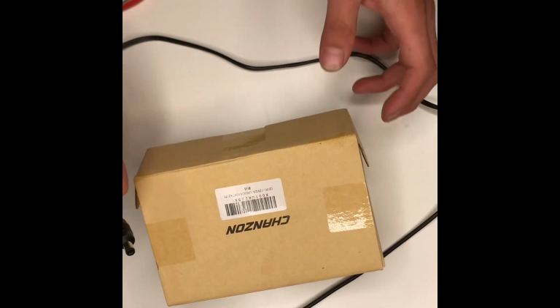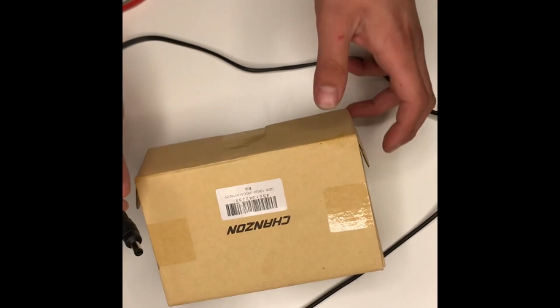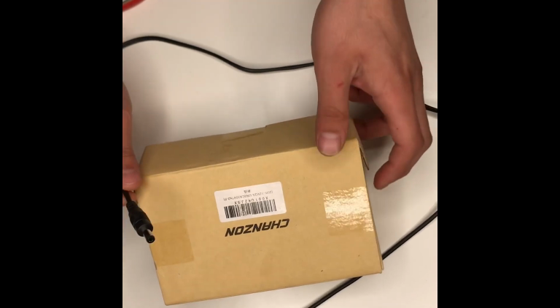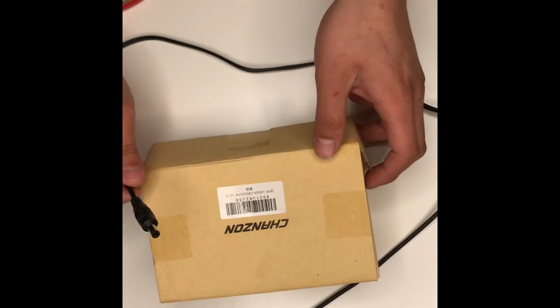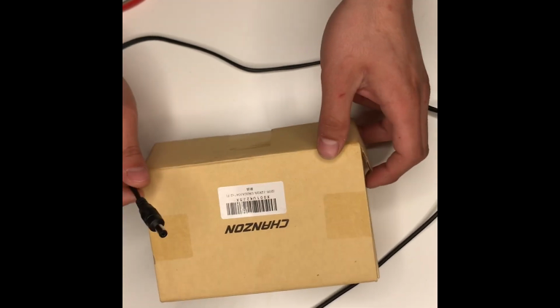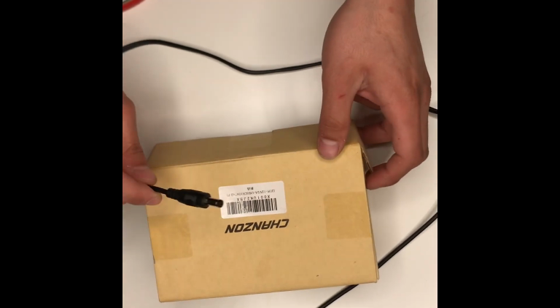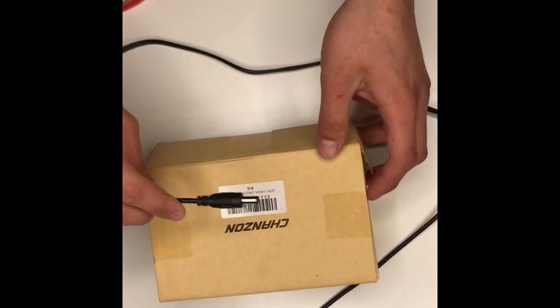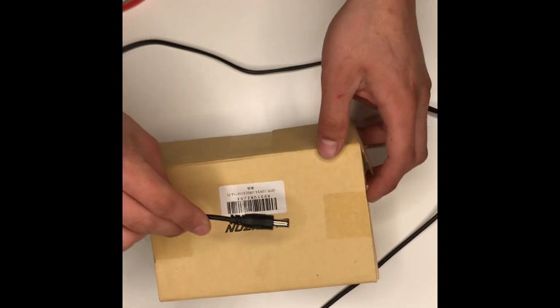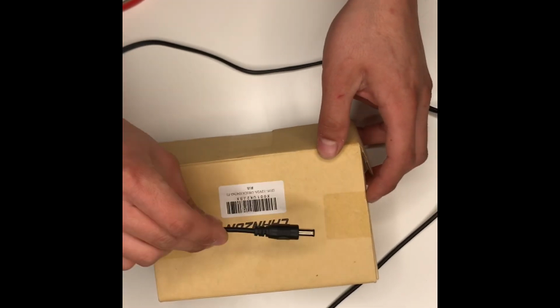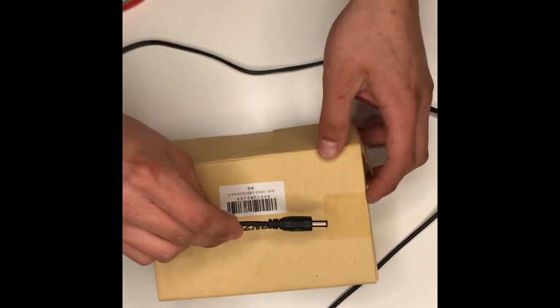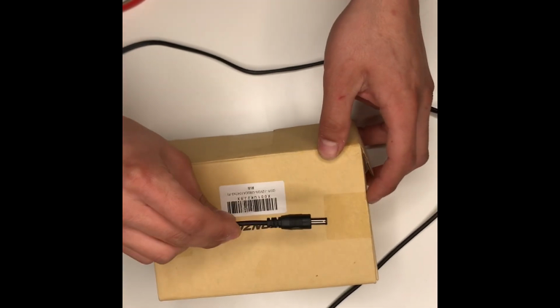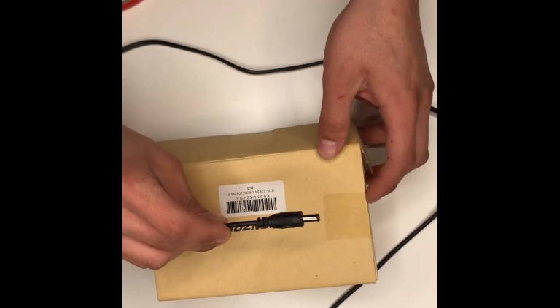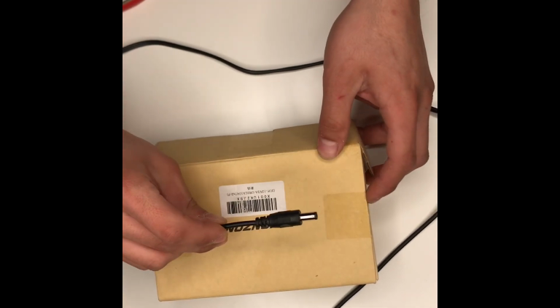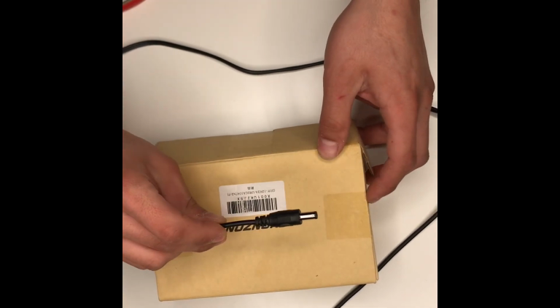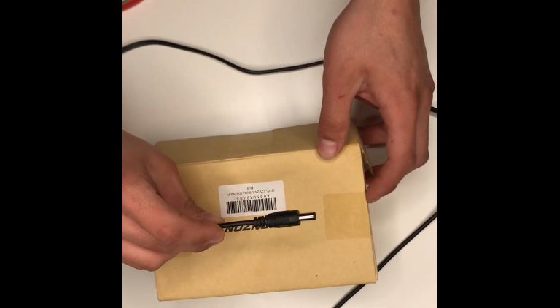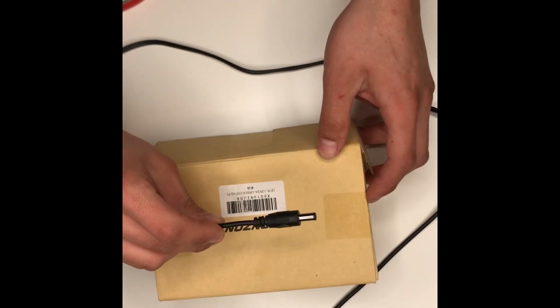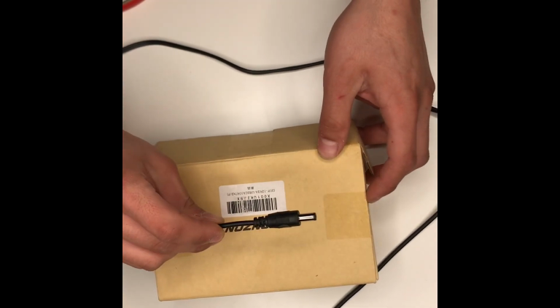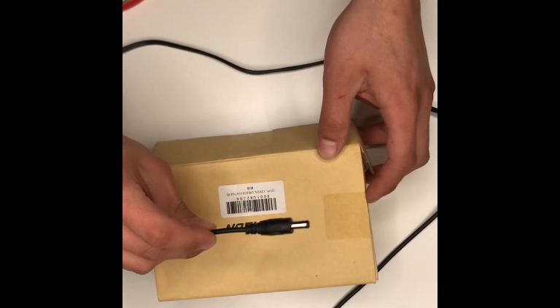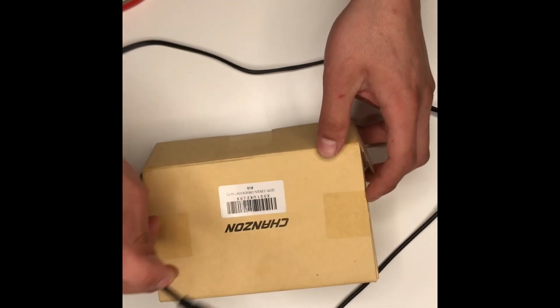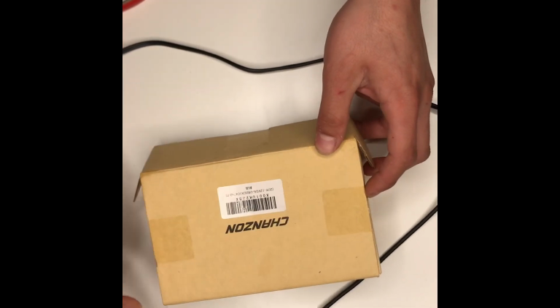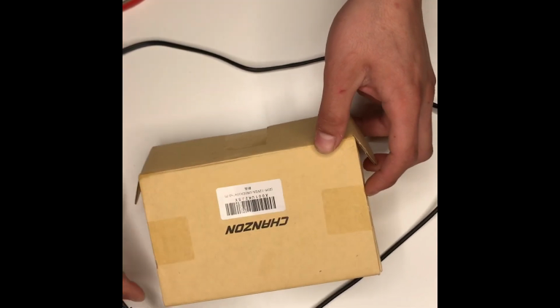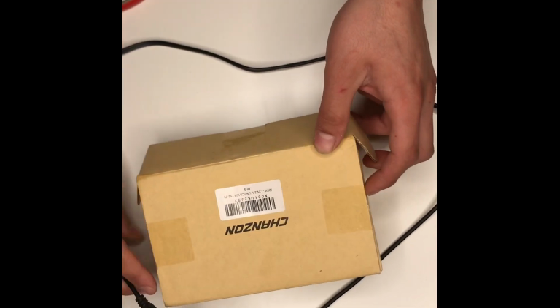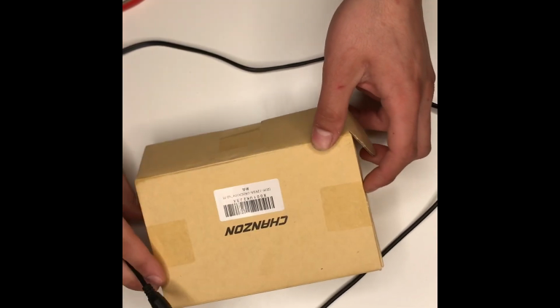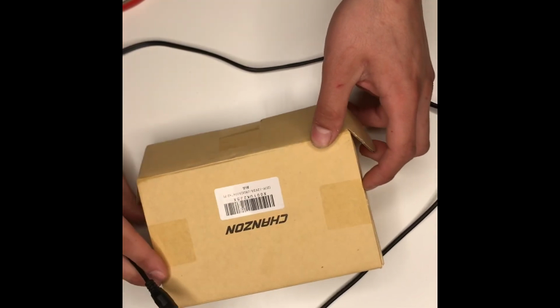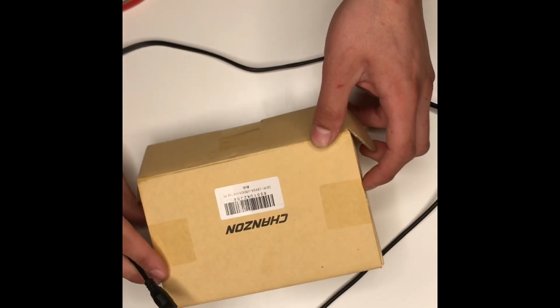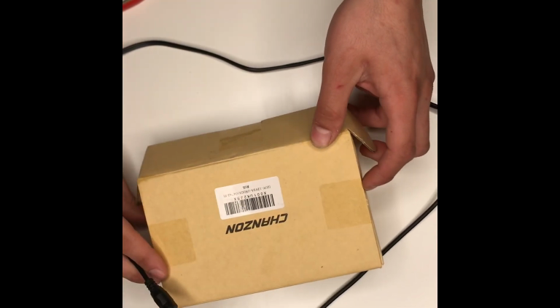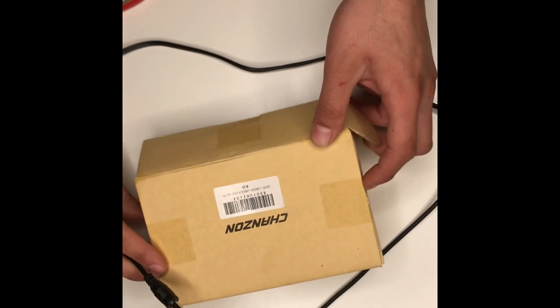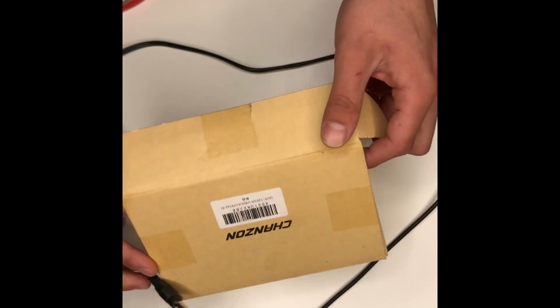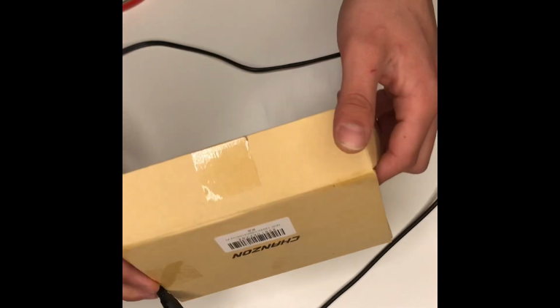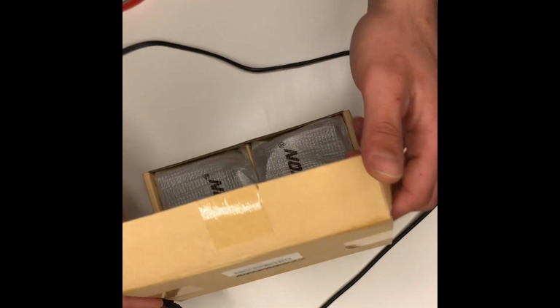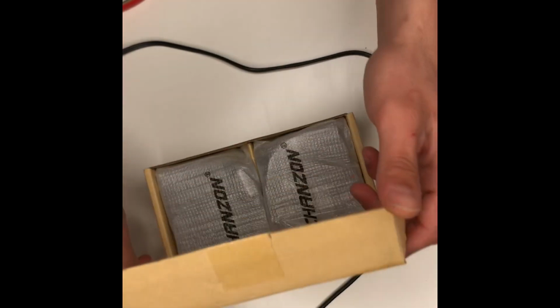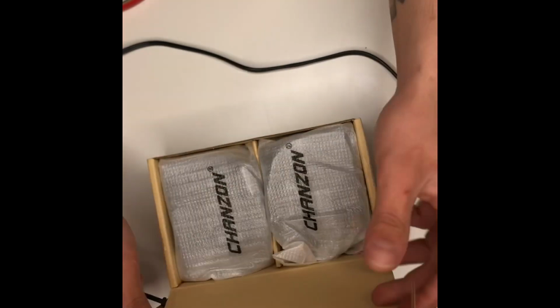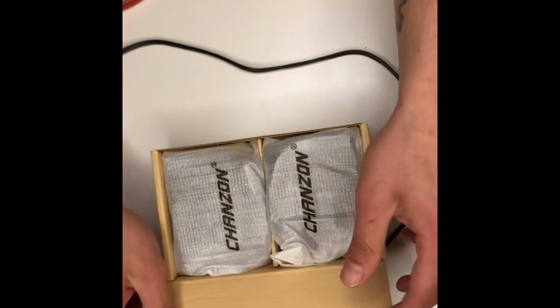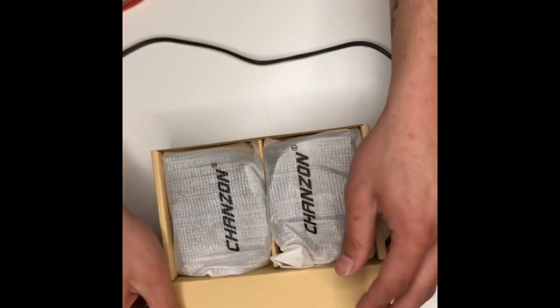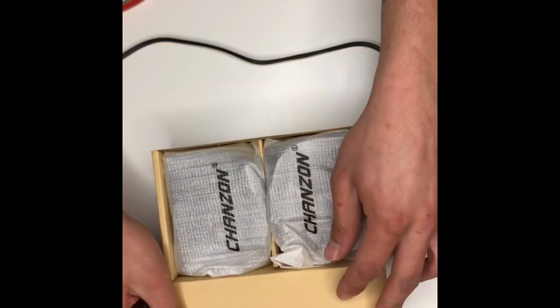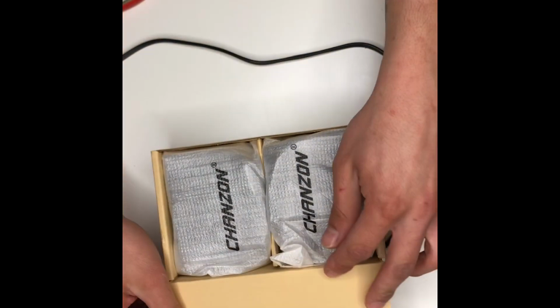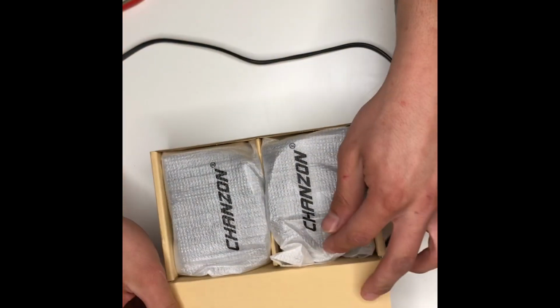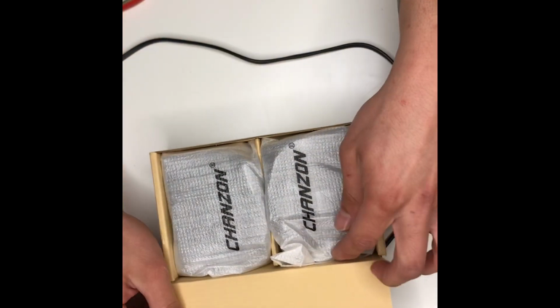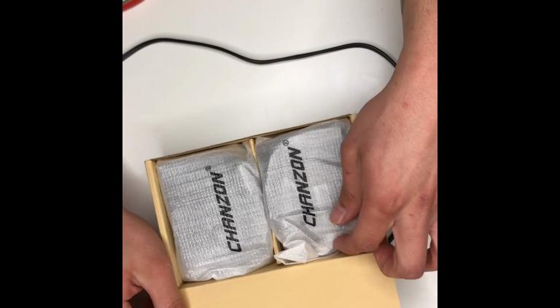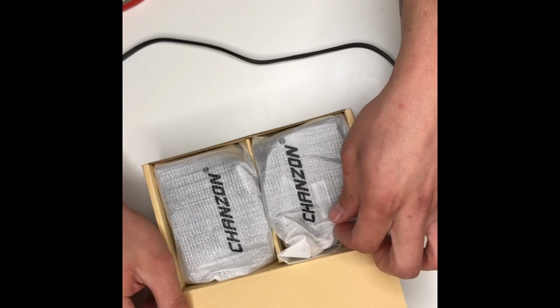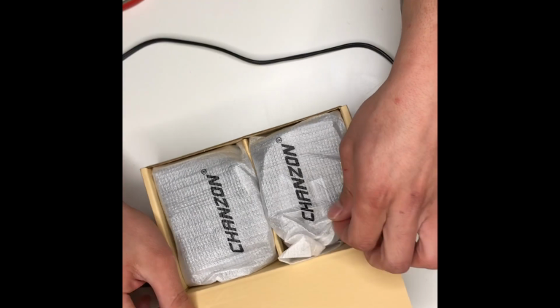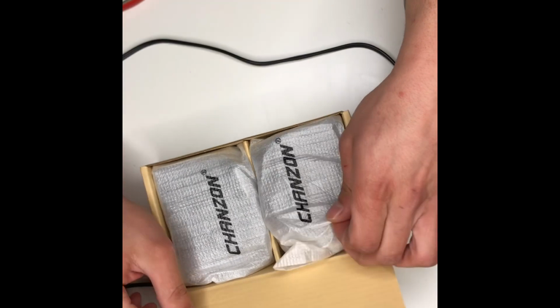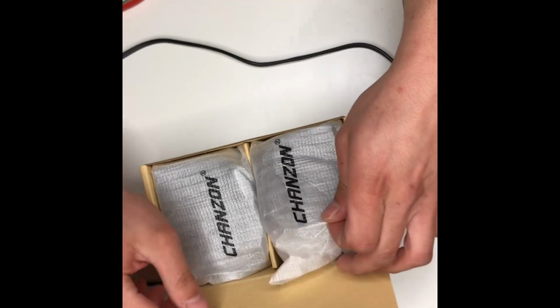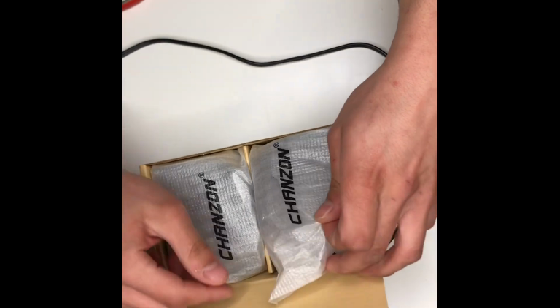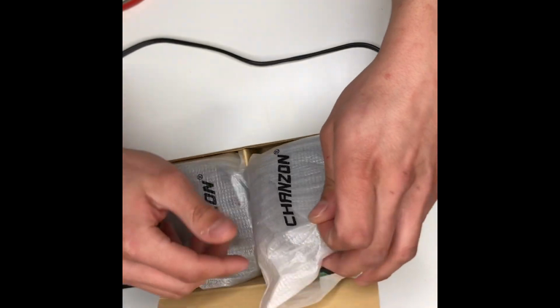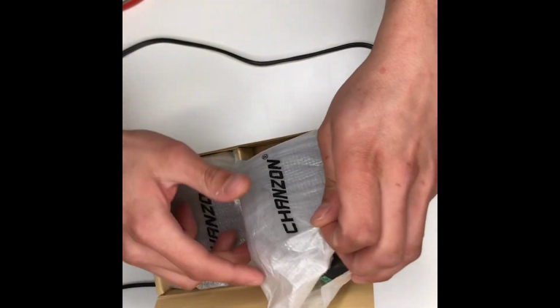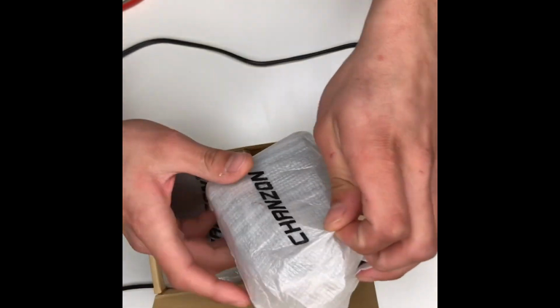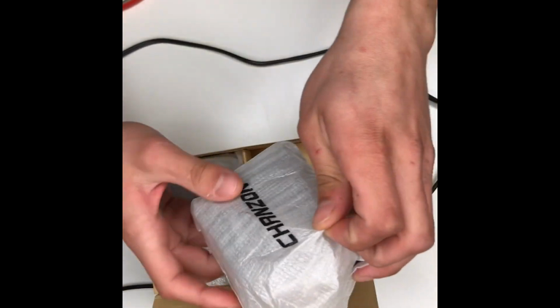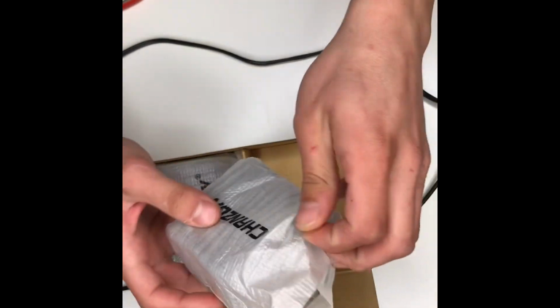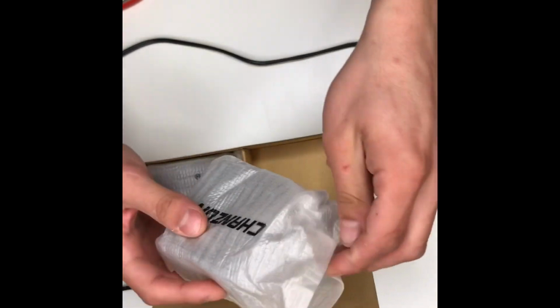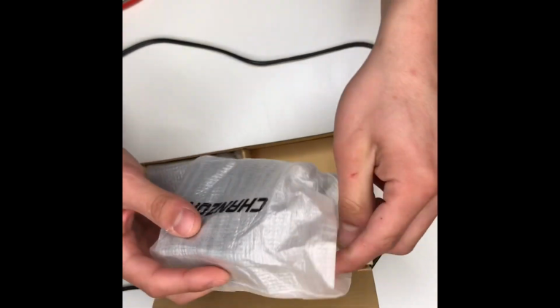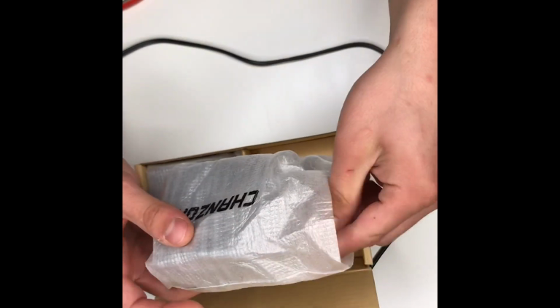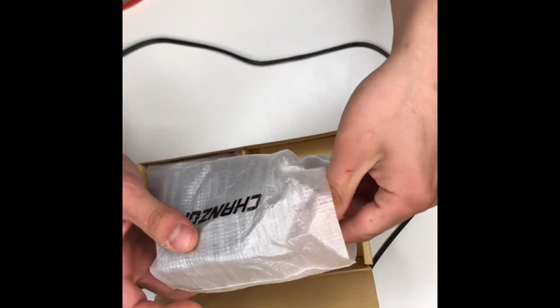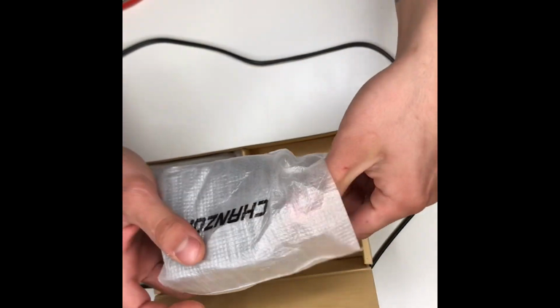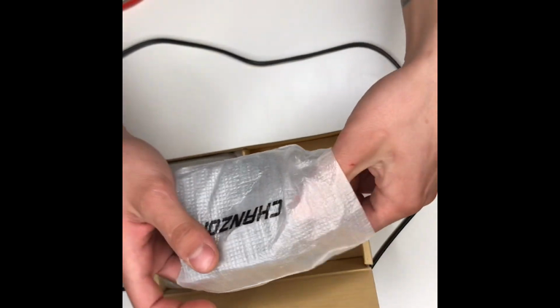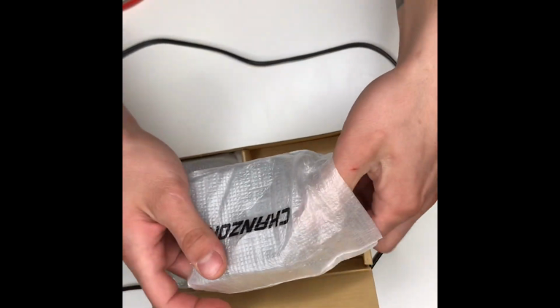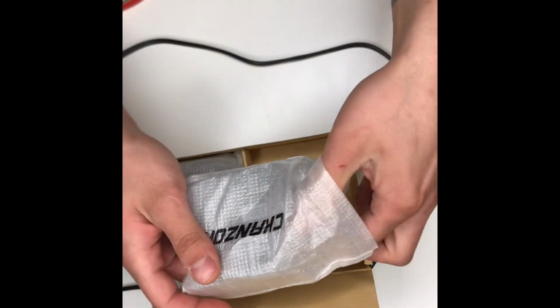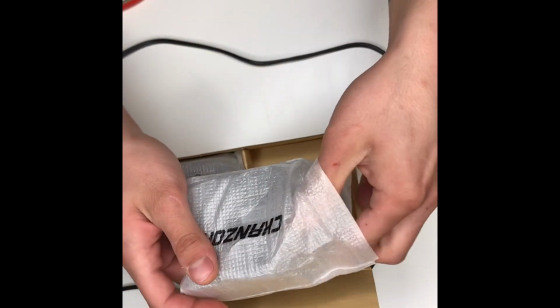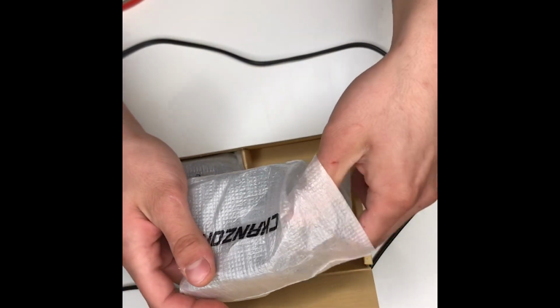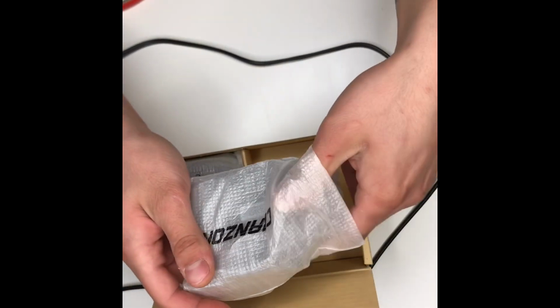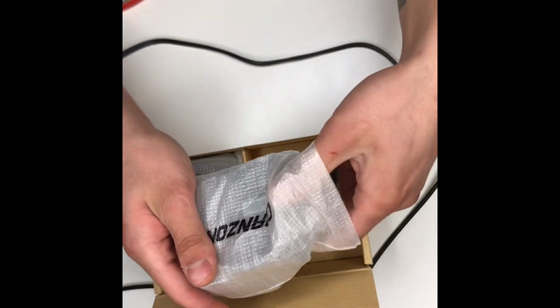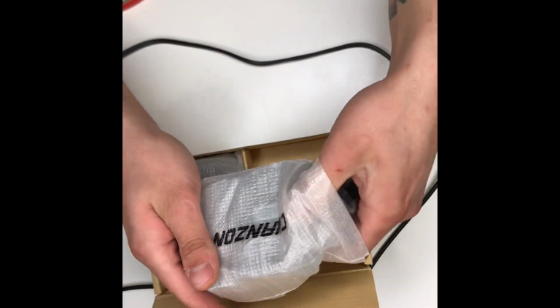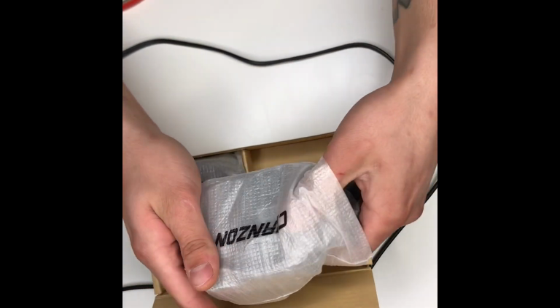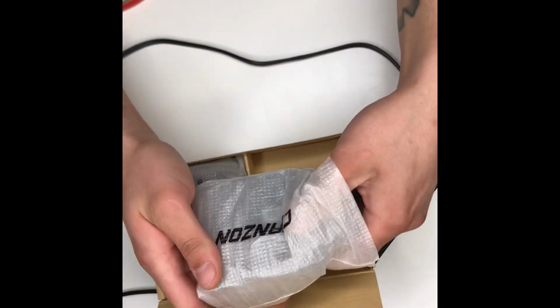All right, today we're going to be installing a Chanzen 12-volt 24-watt AC-DC switching power supply adapter.